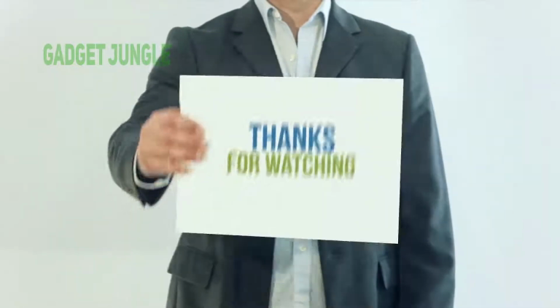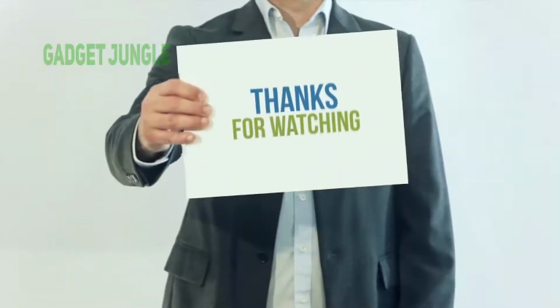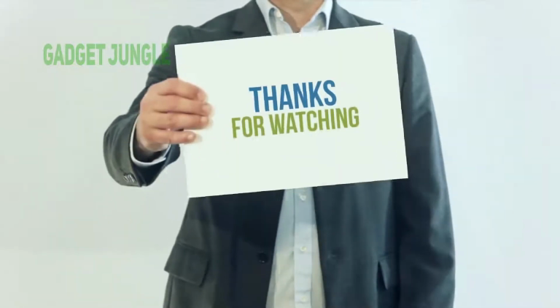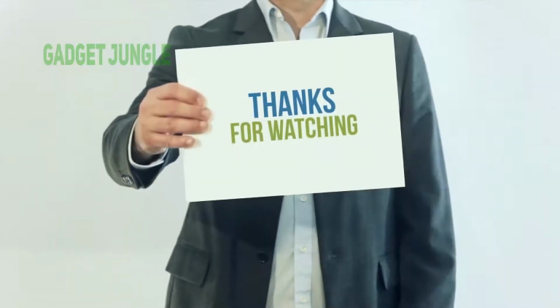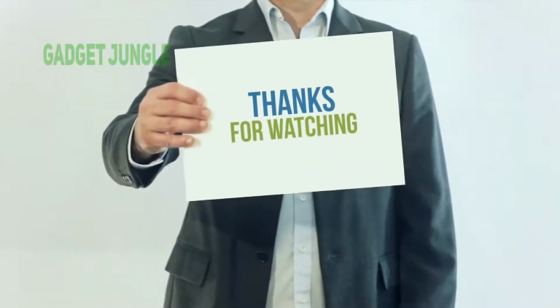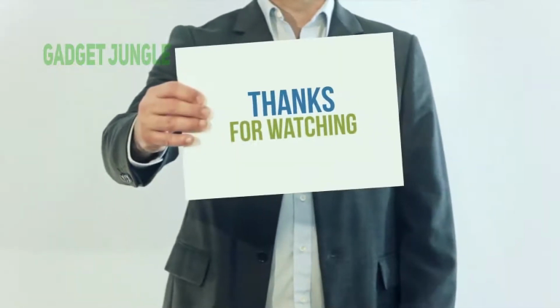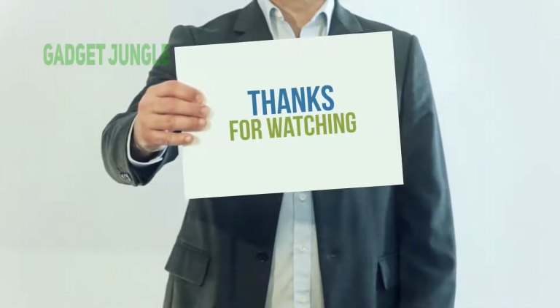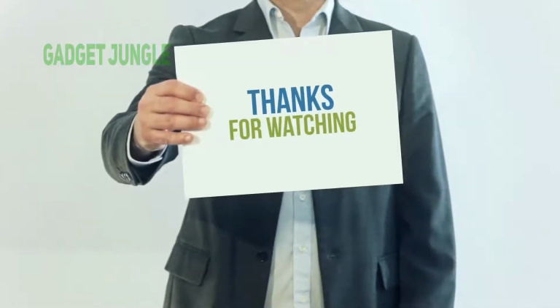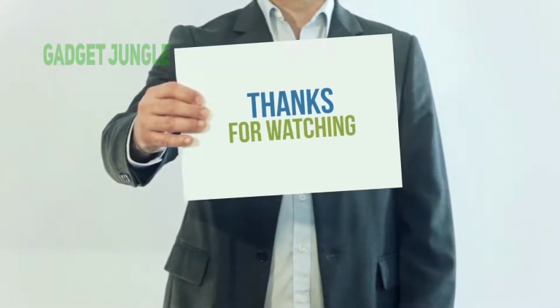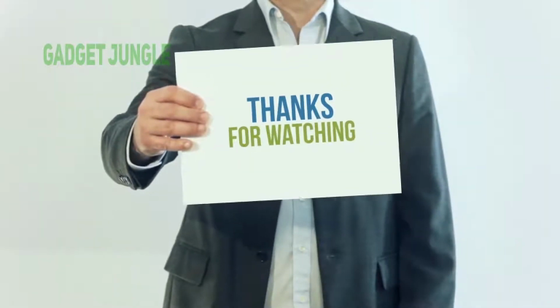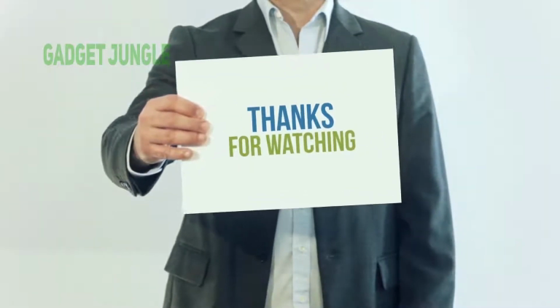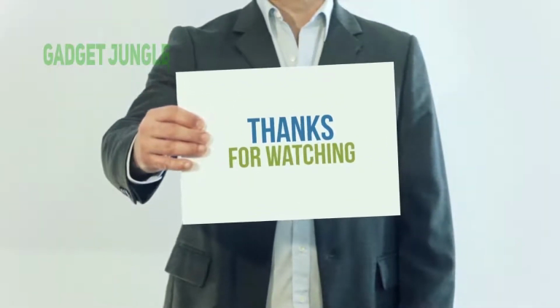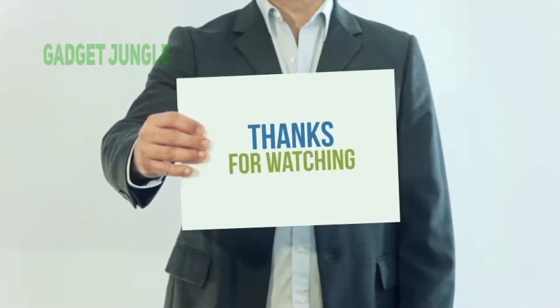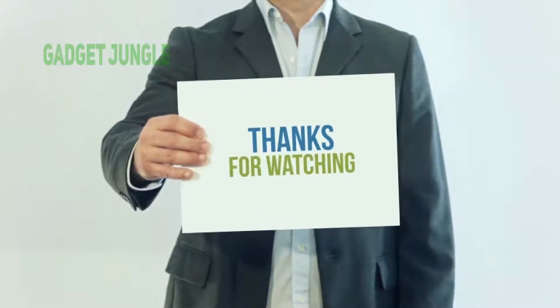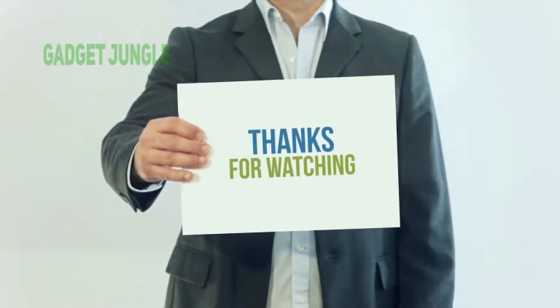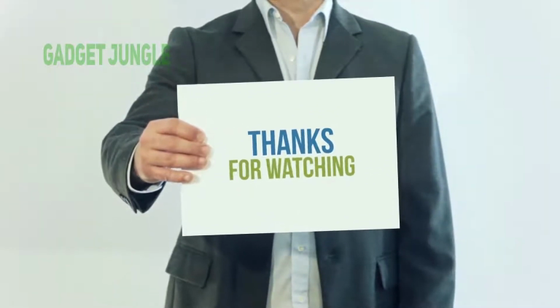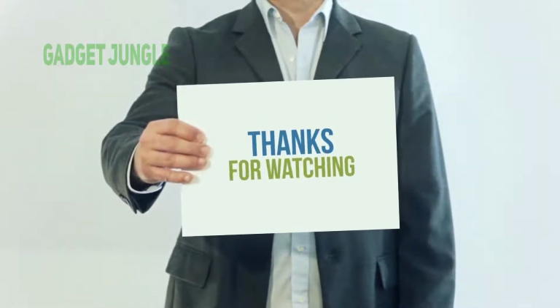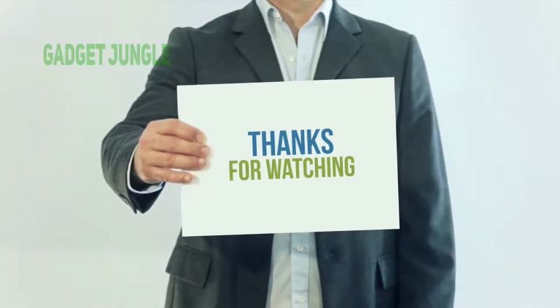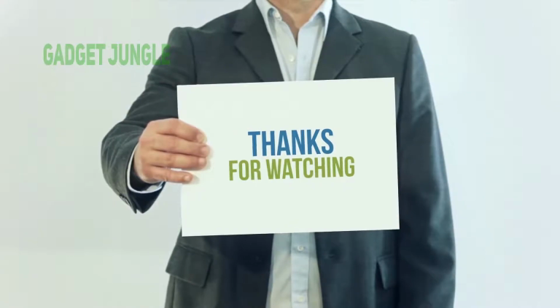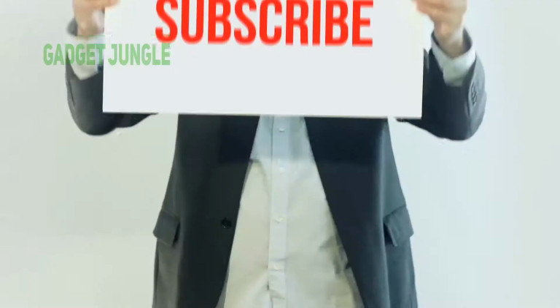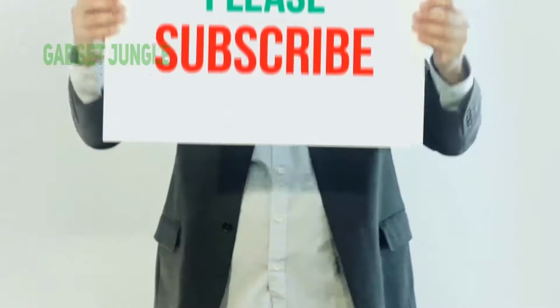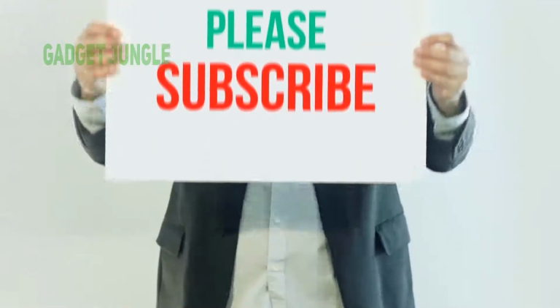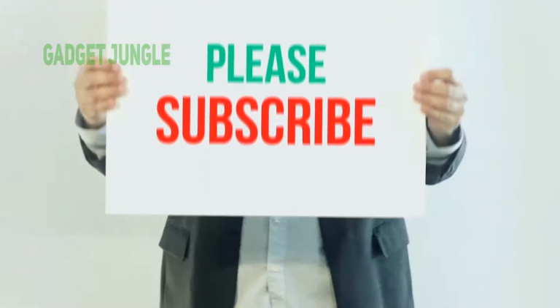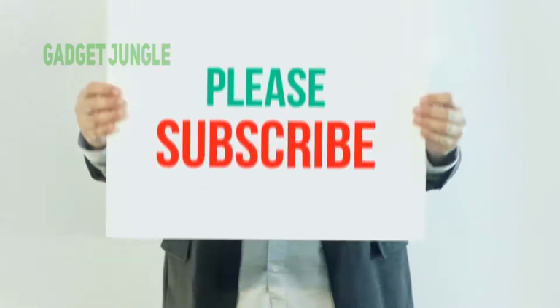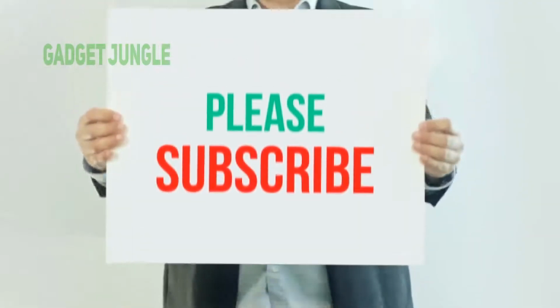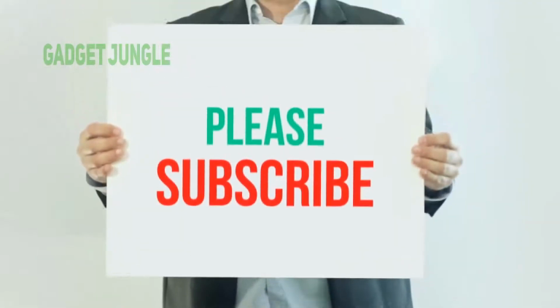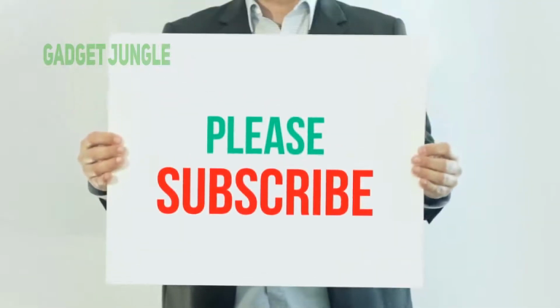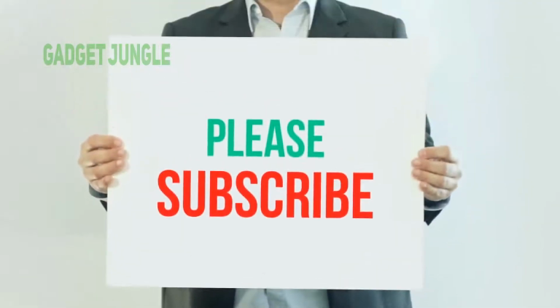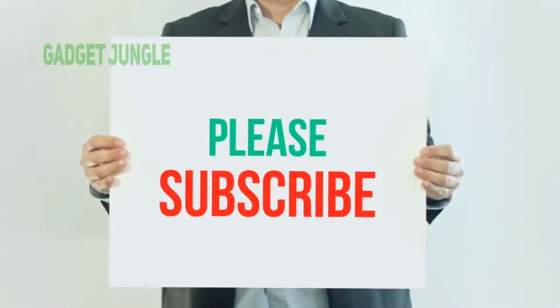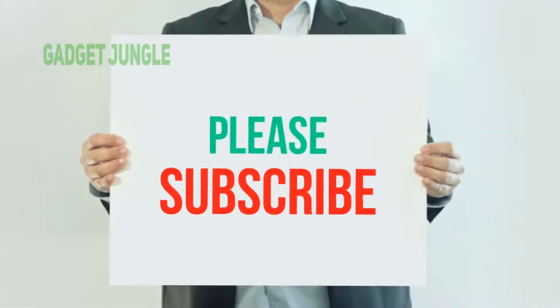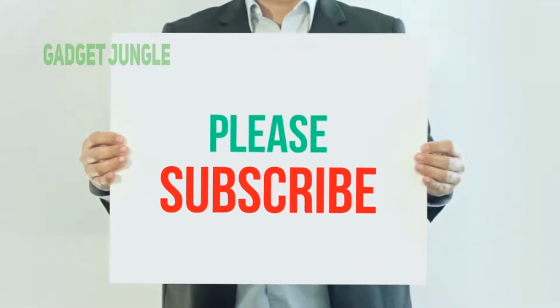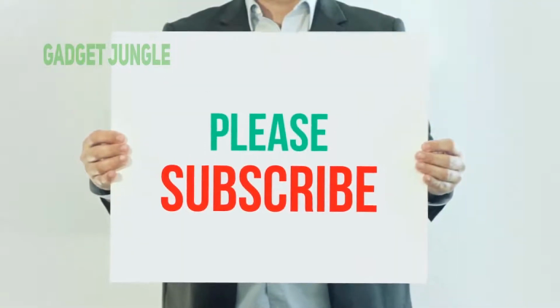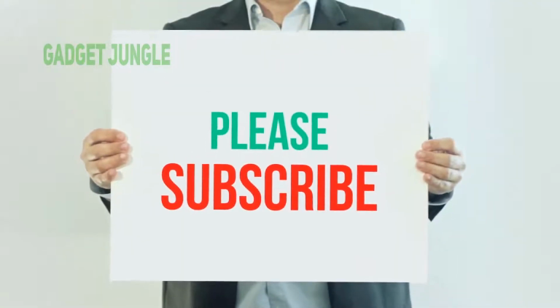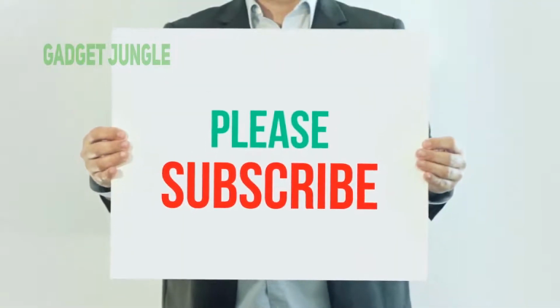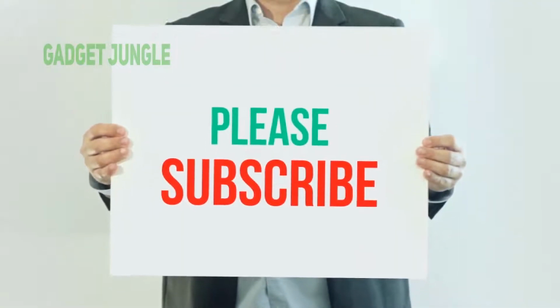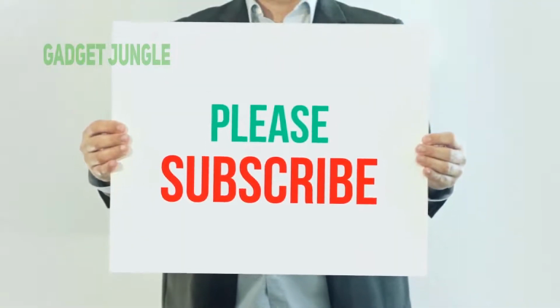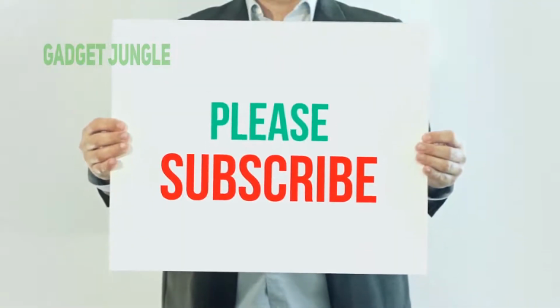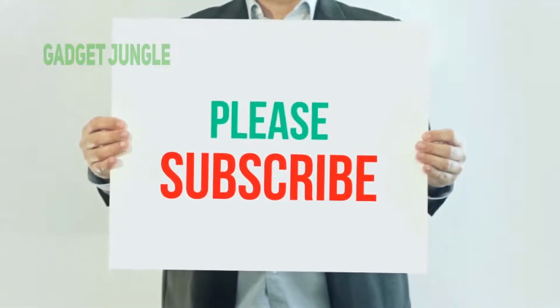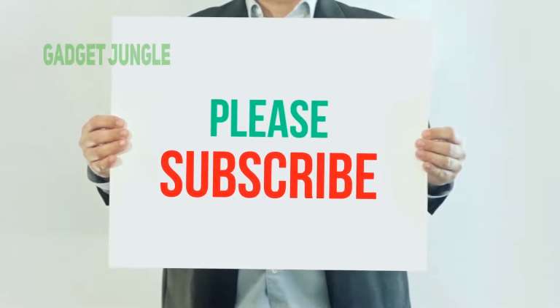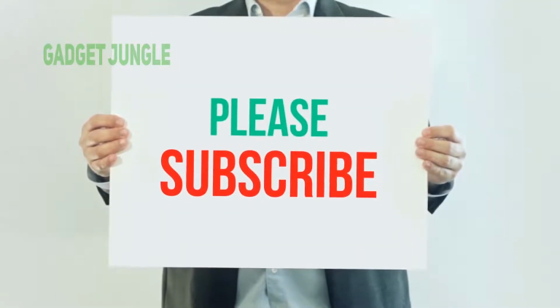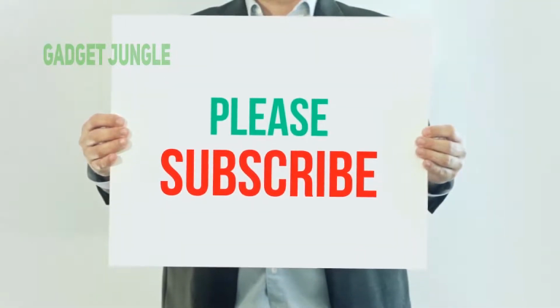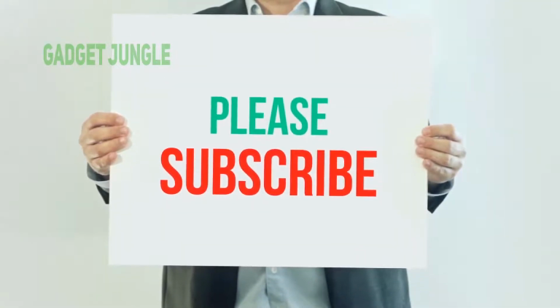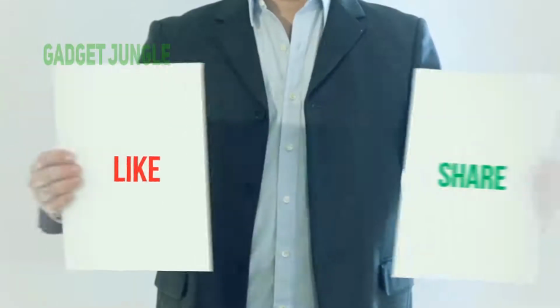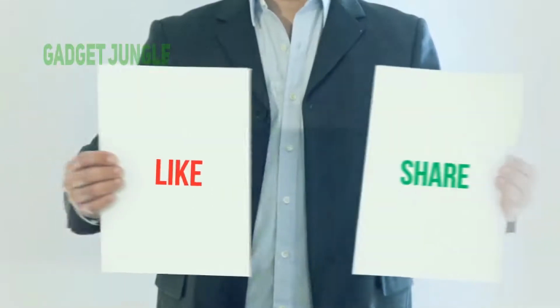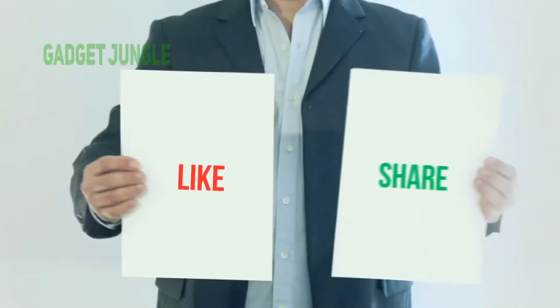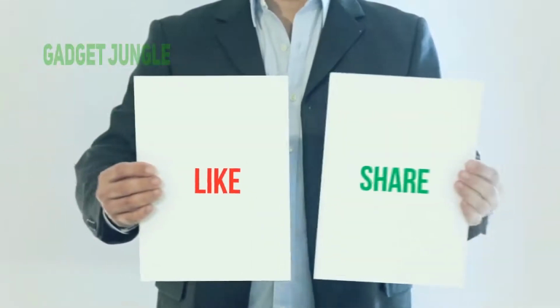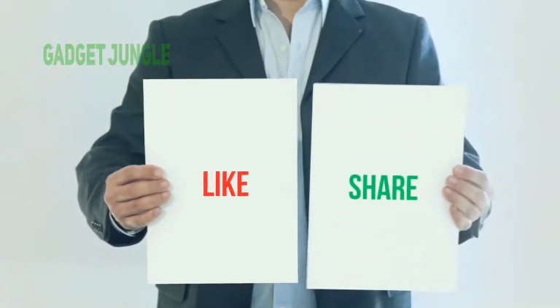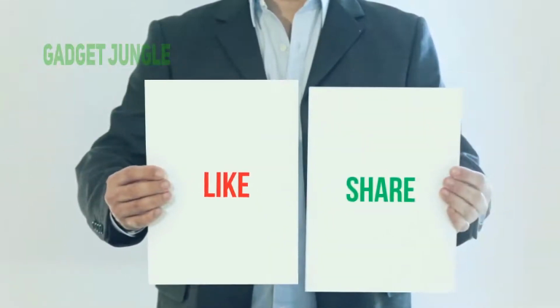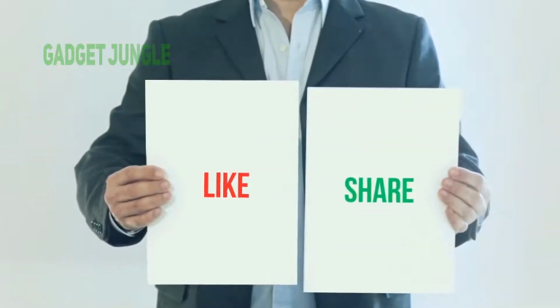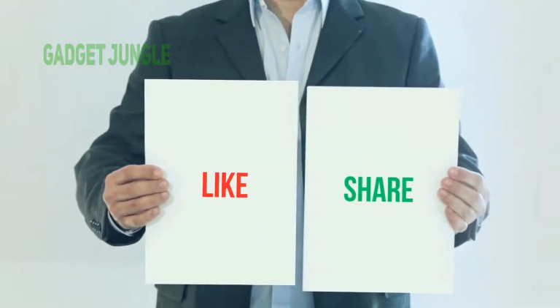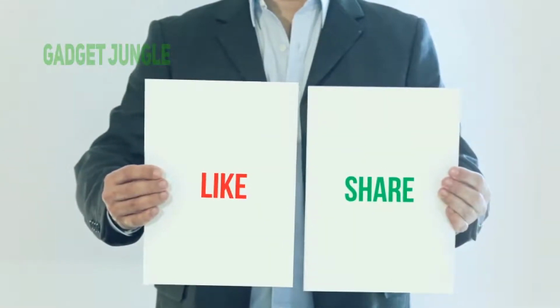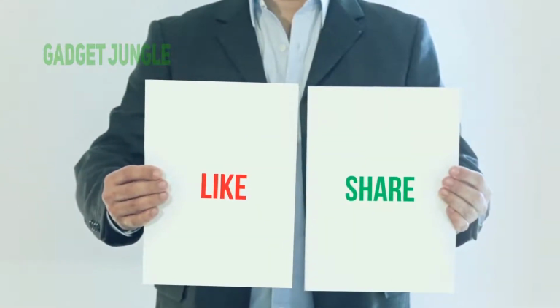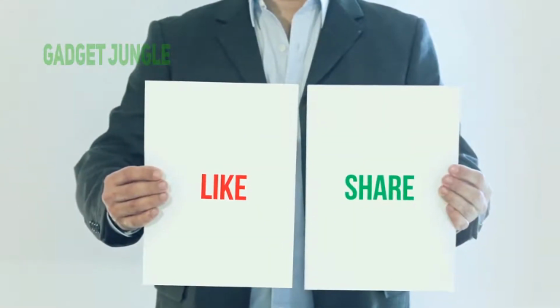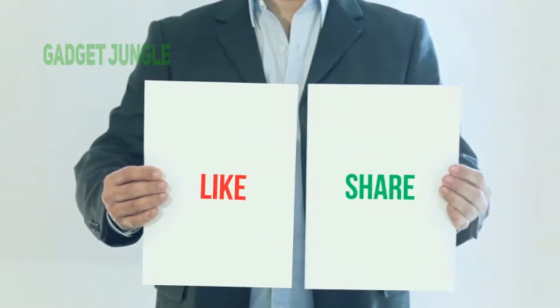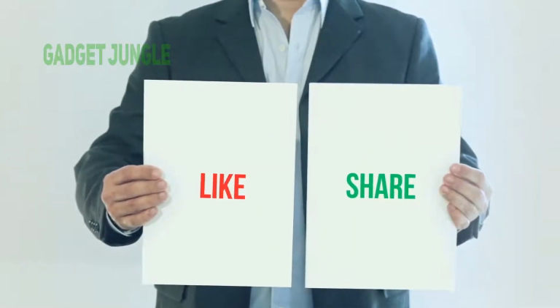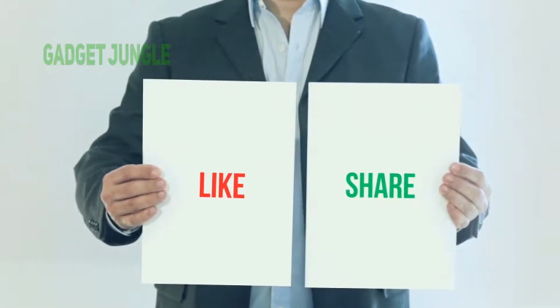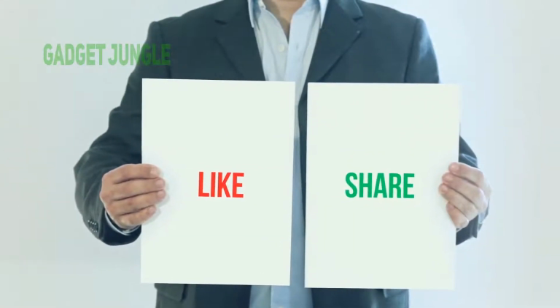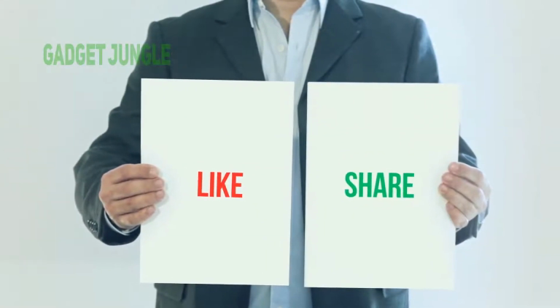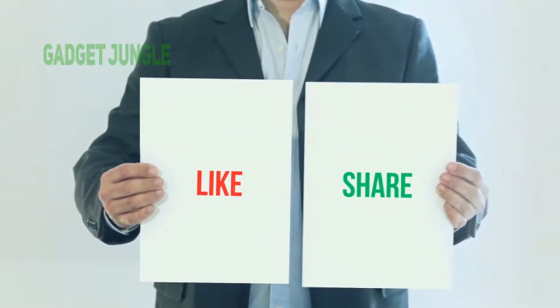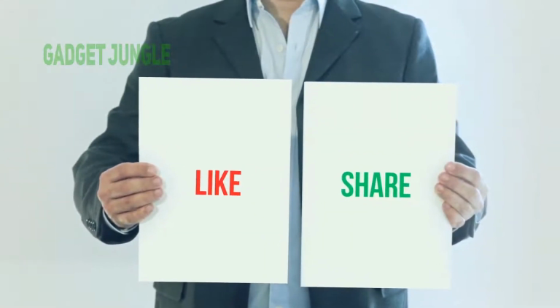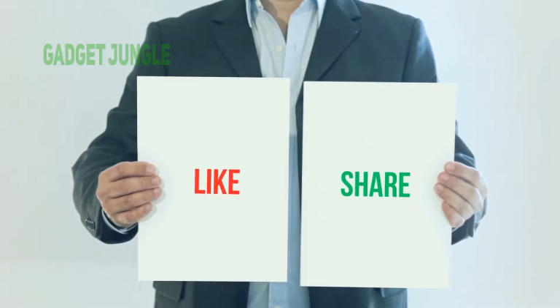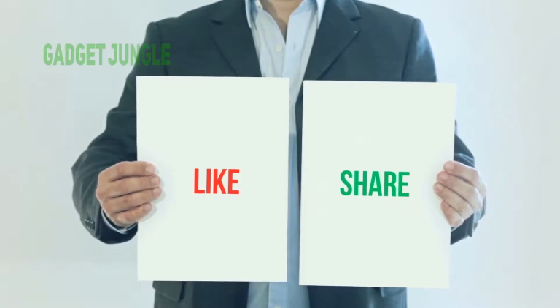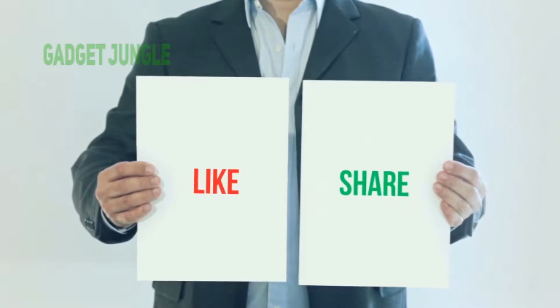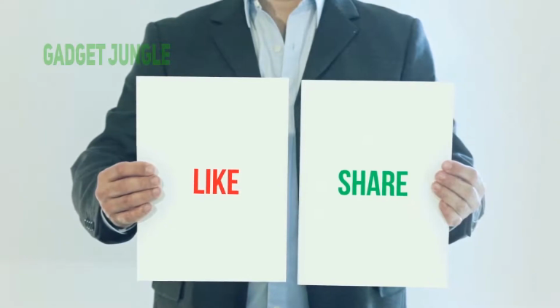Thank you so much for watching. Please subscribe to my channel, share this video, and don't forget to hit the like button. See you next time.